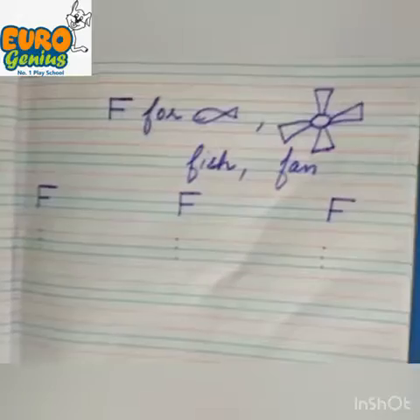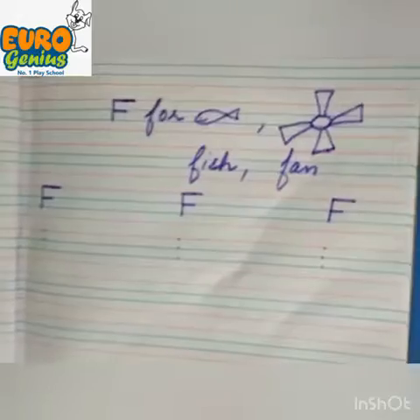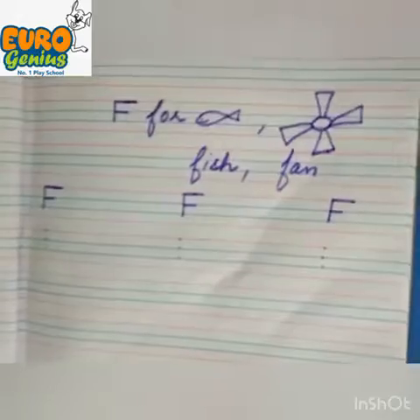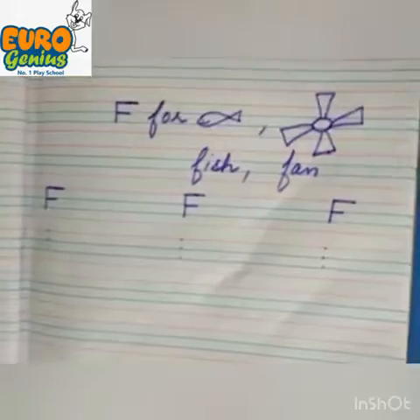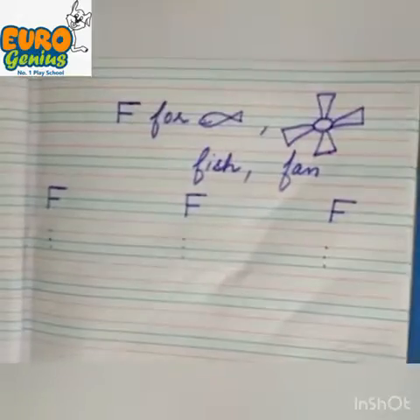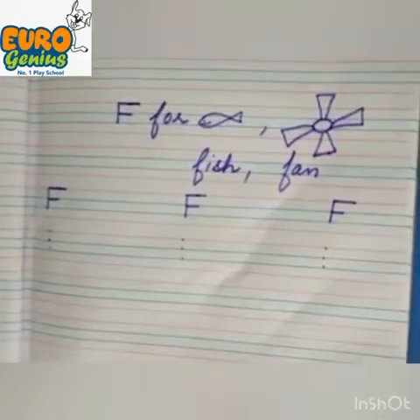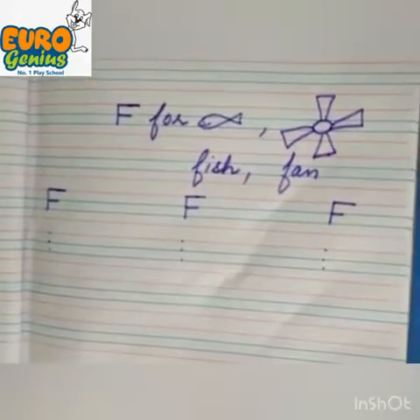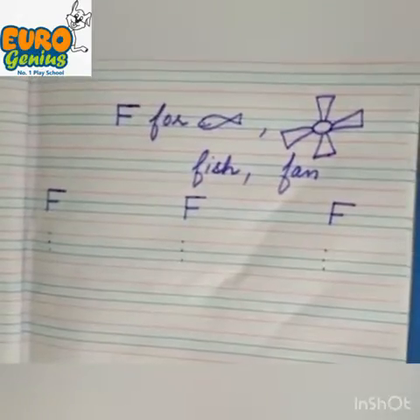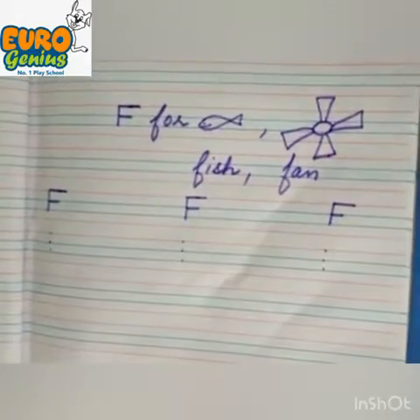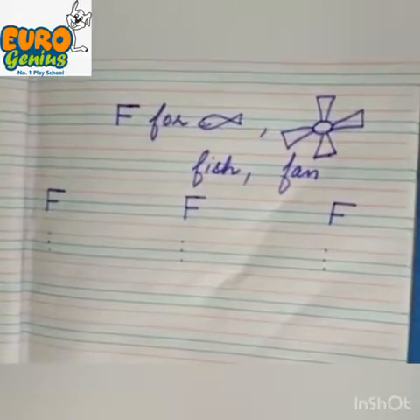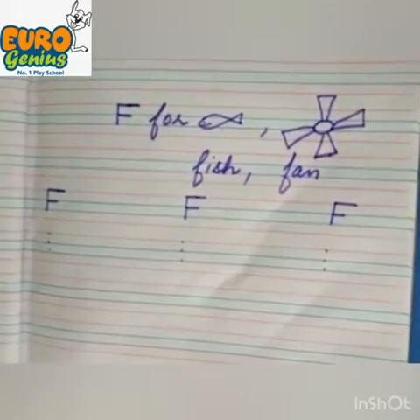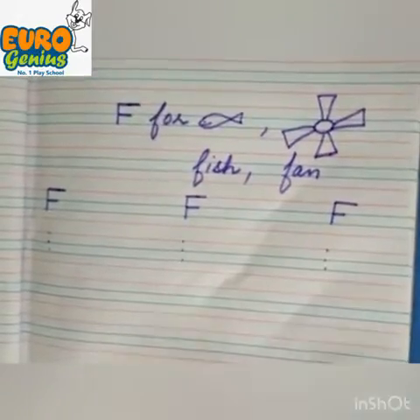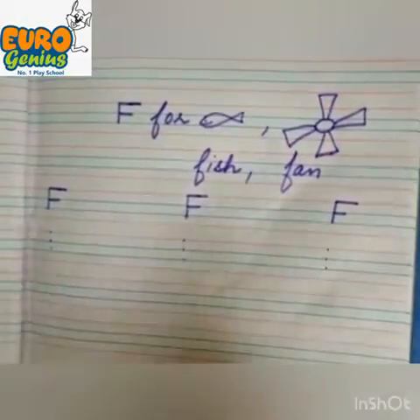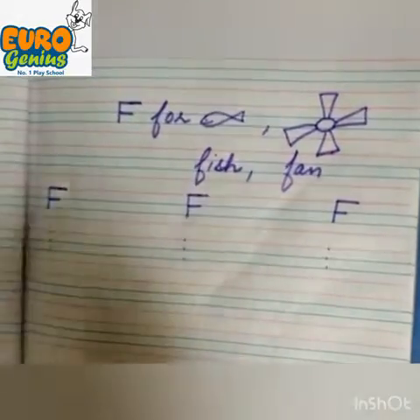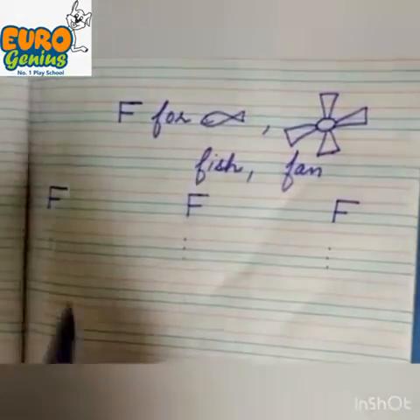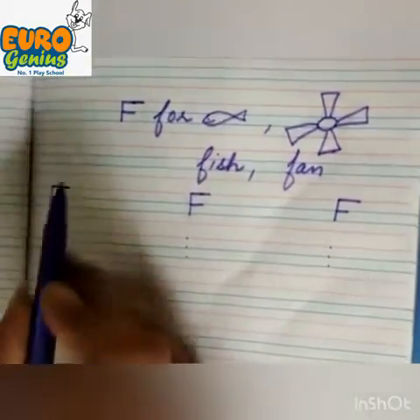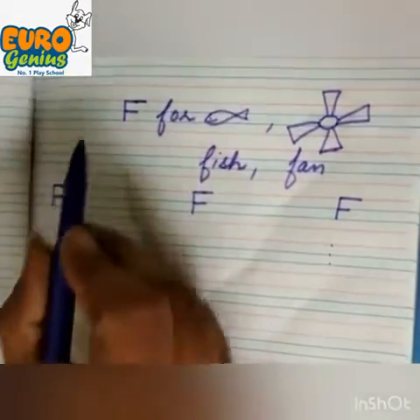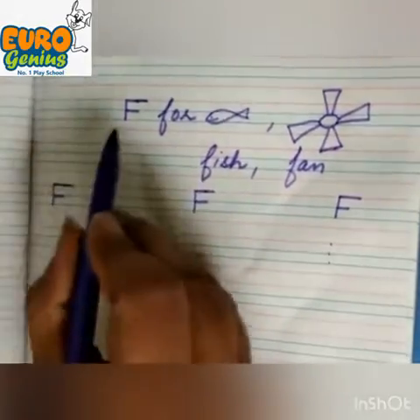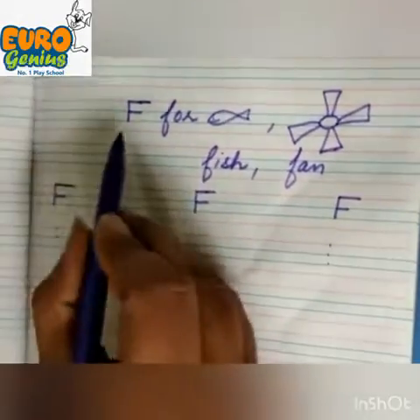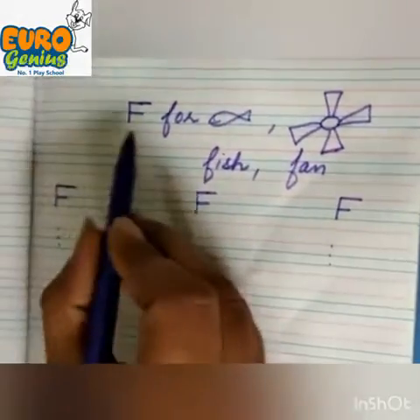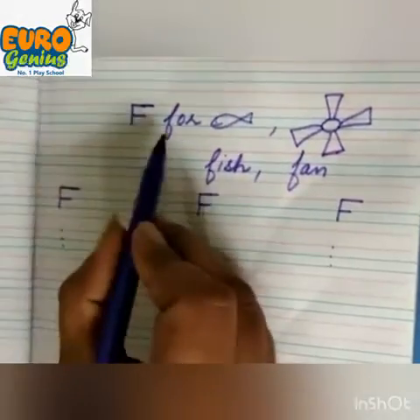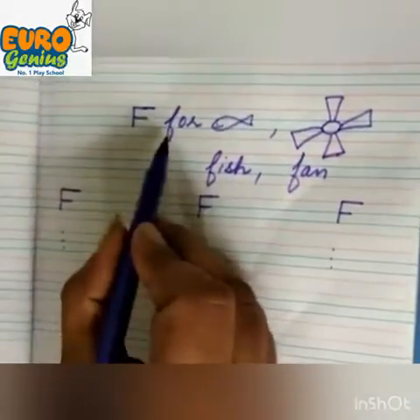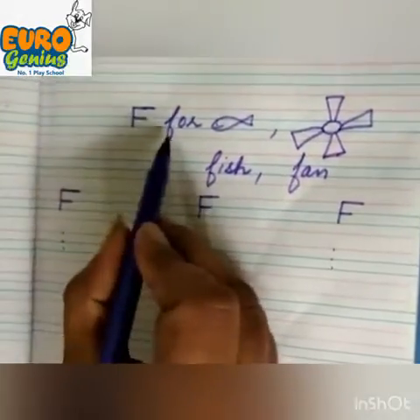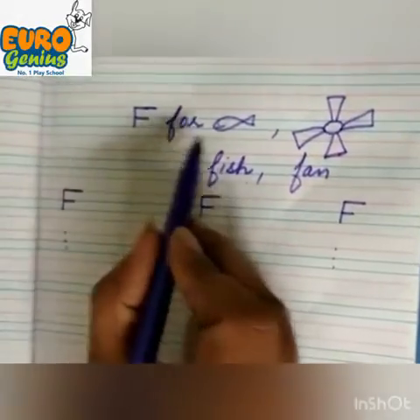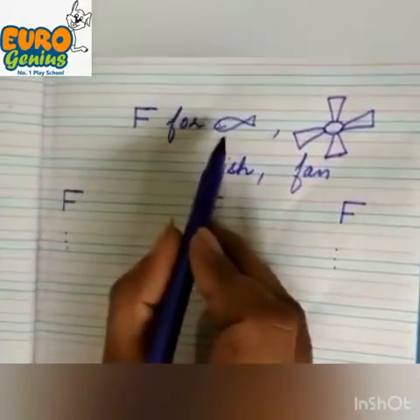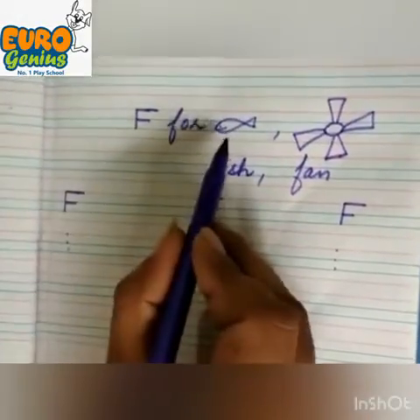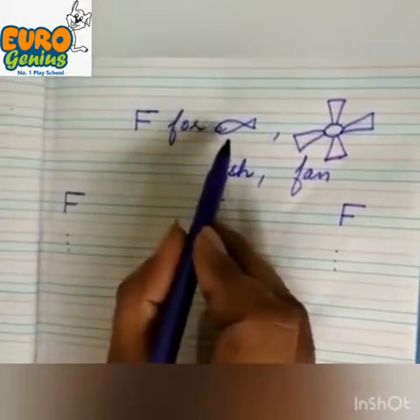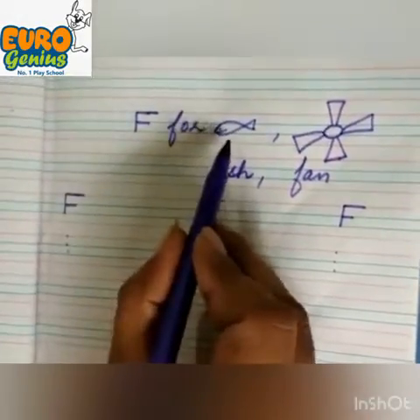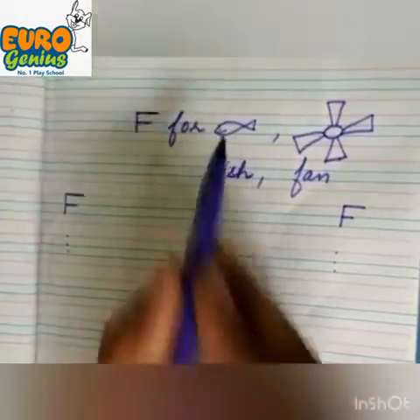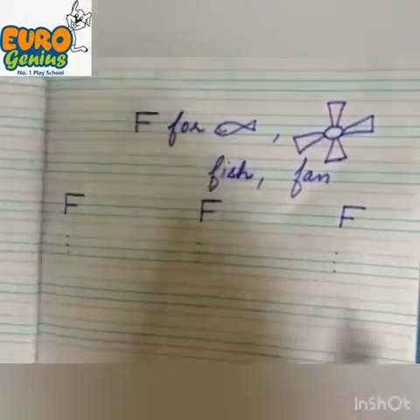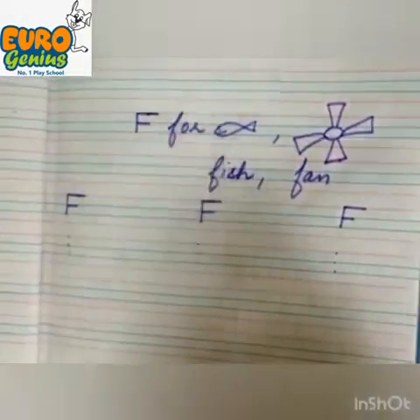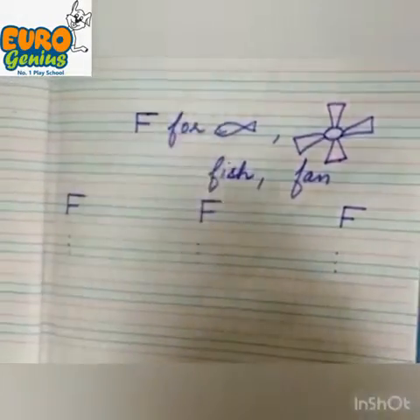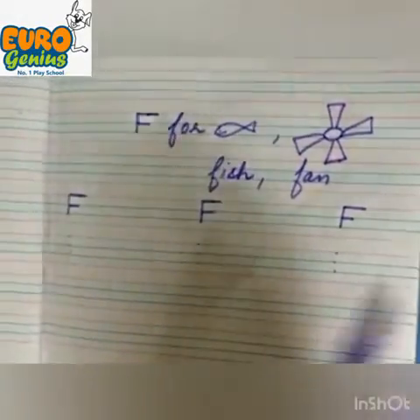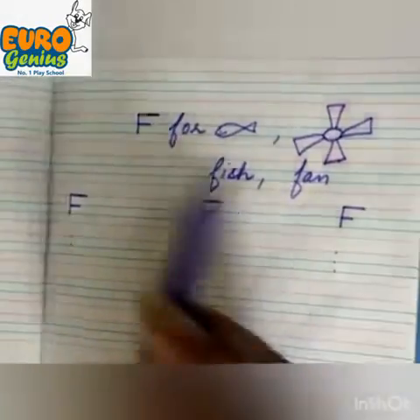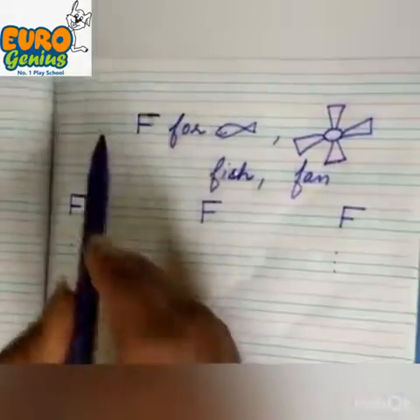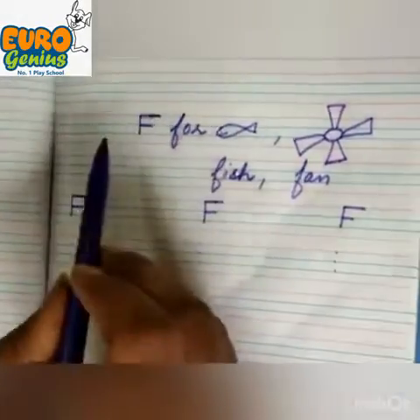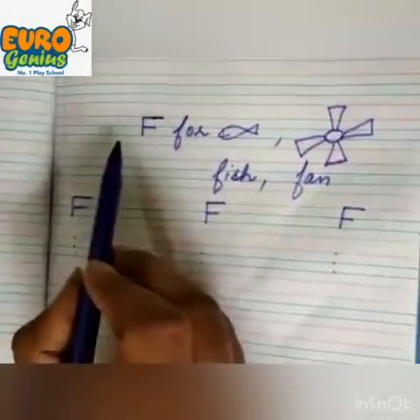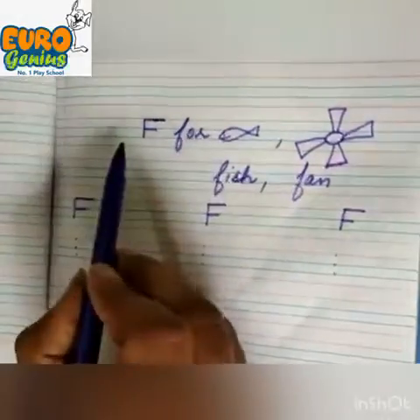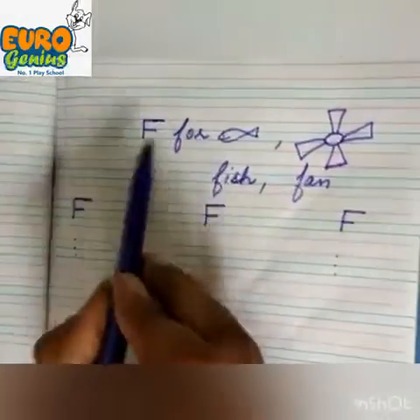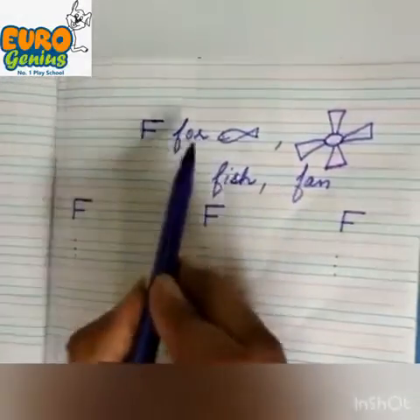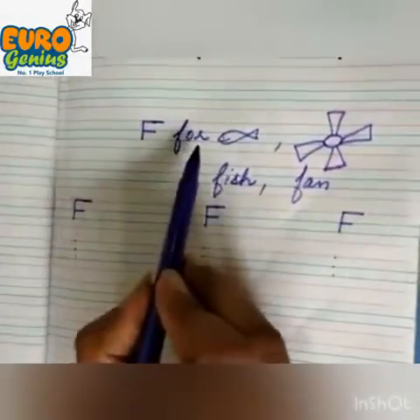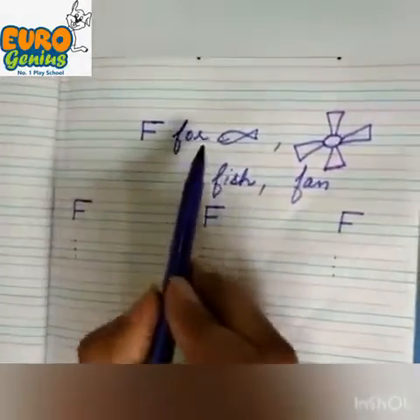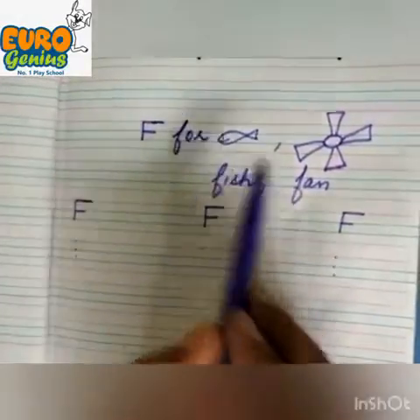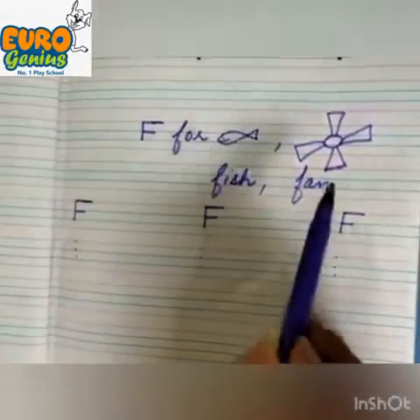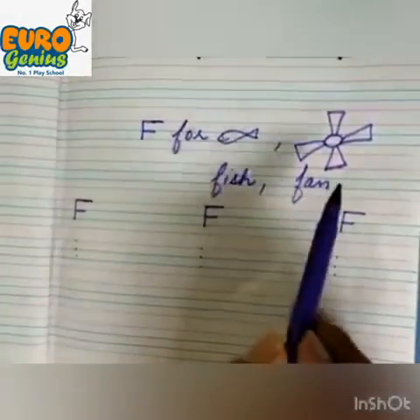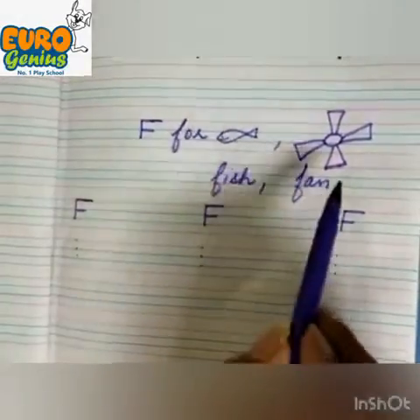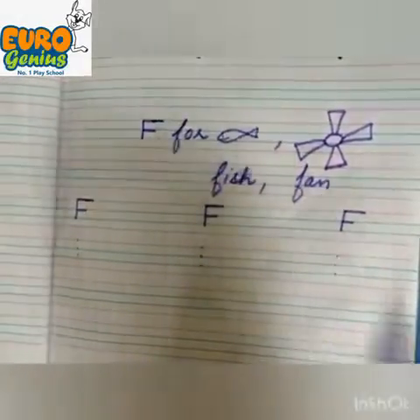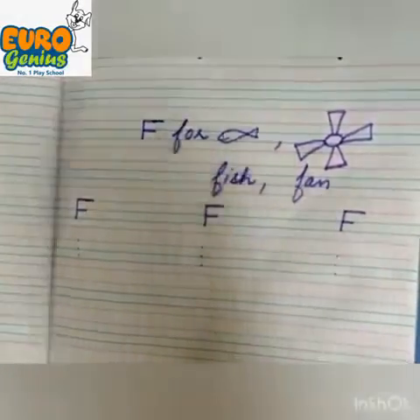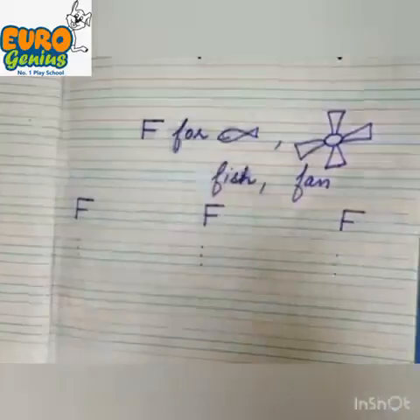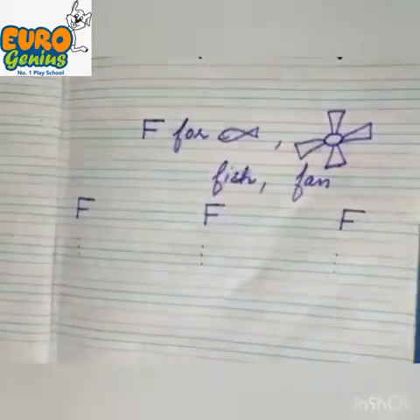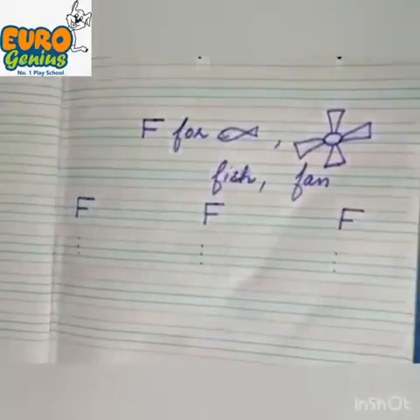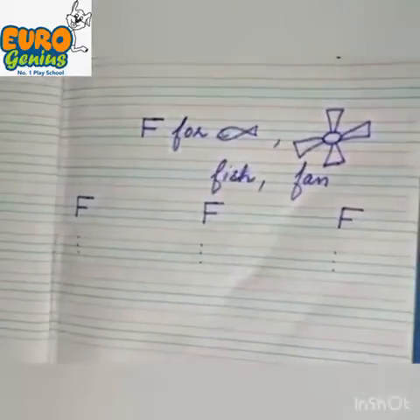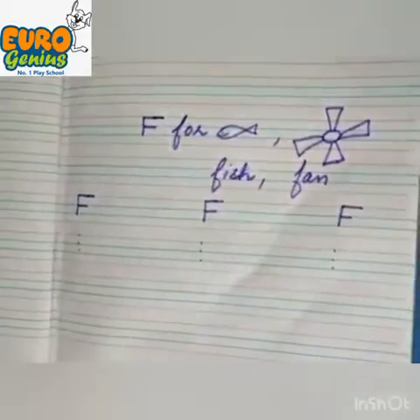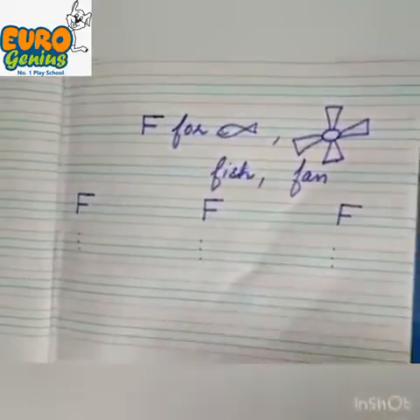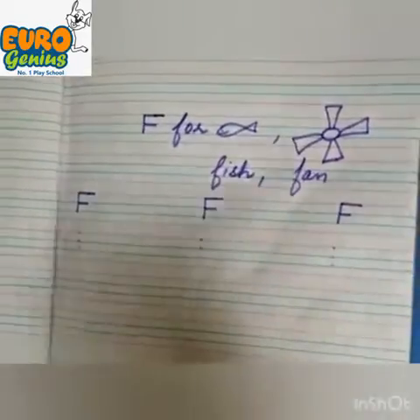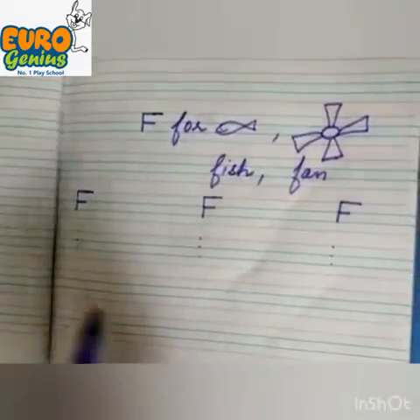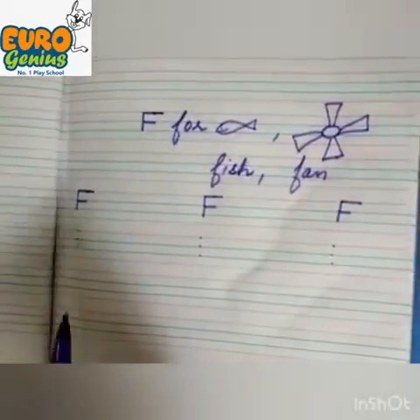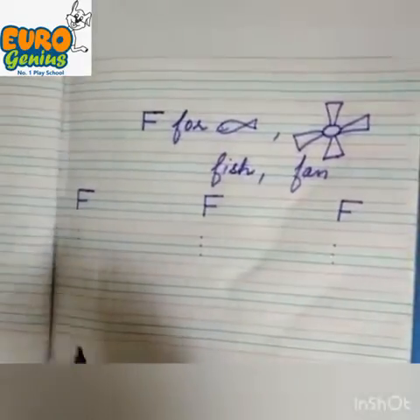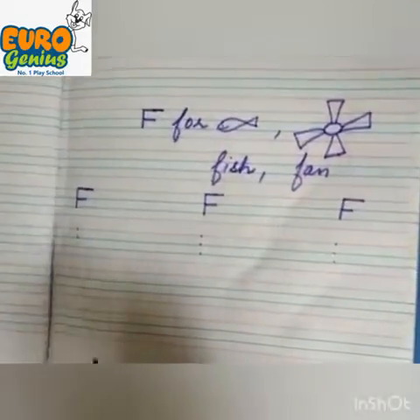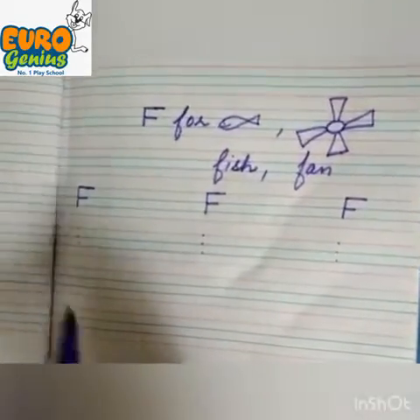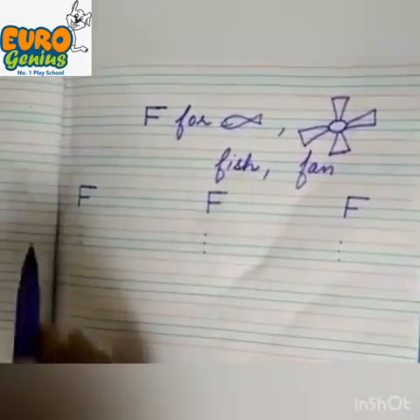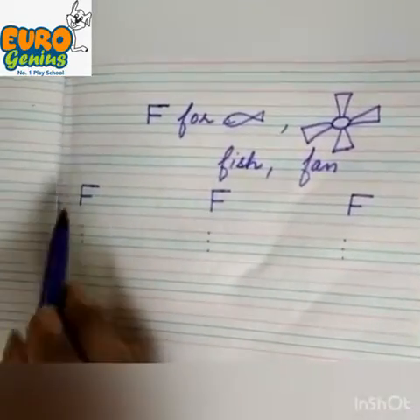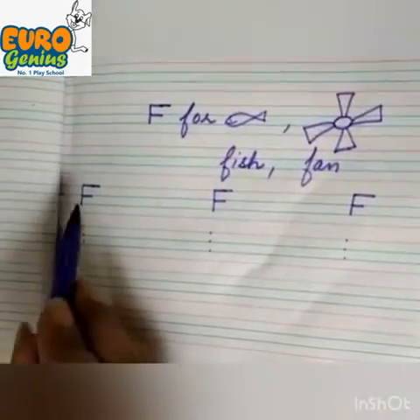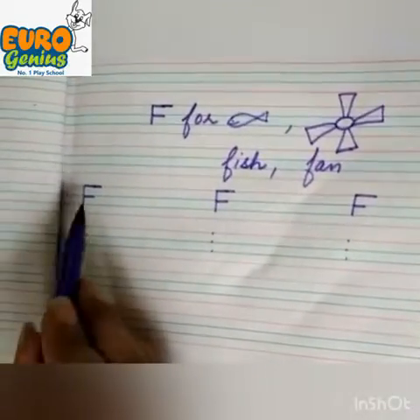Today we are going to learn F for Fish. F for Fan. How to make F?